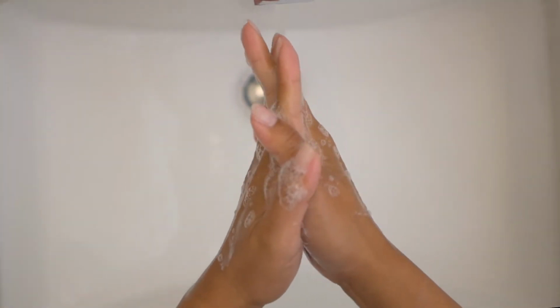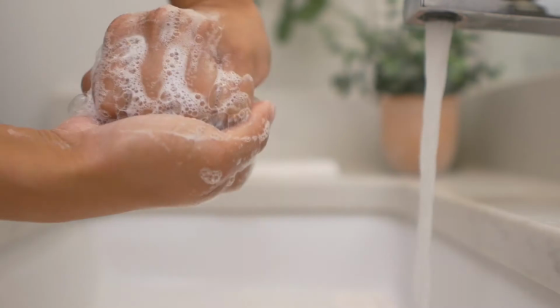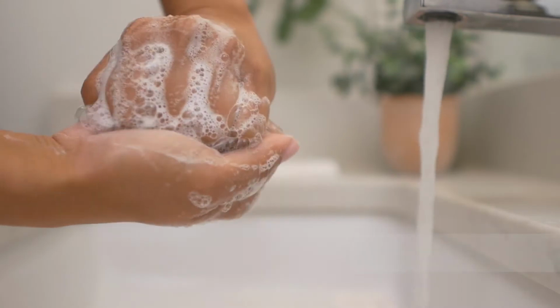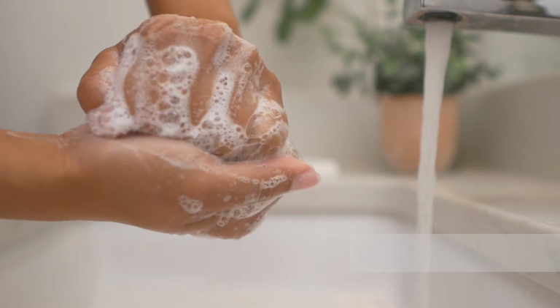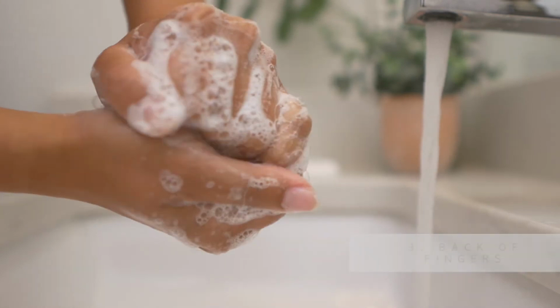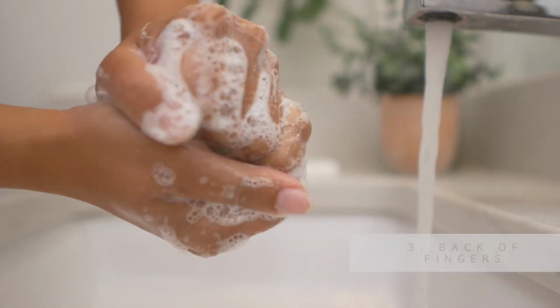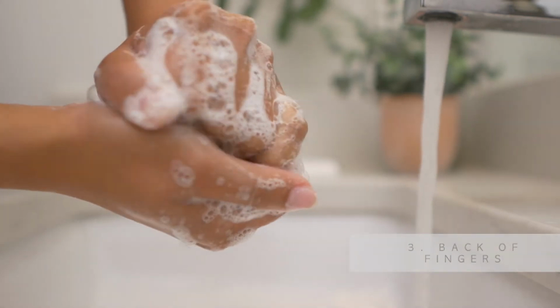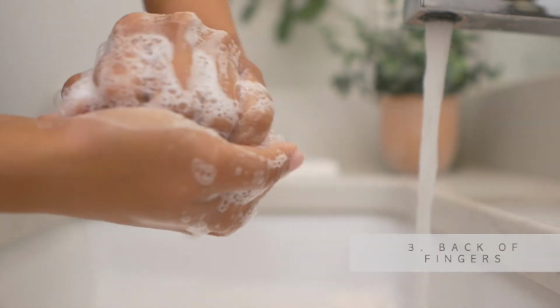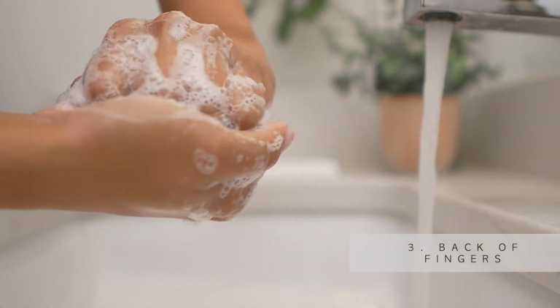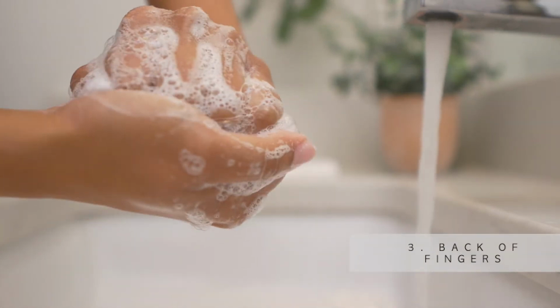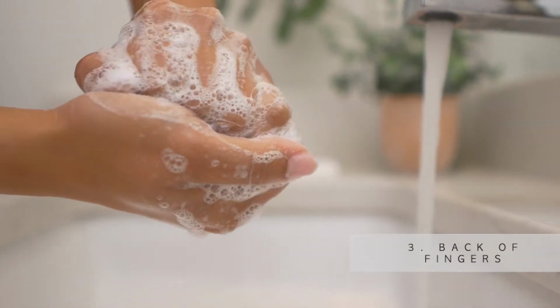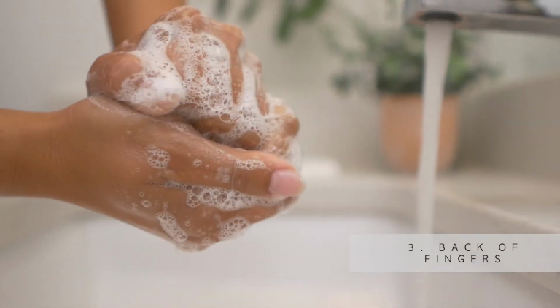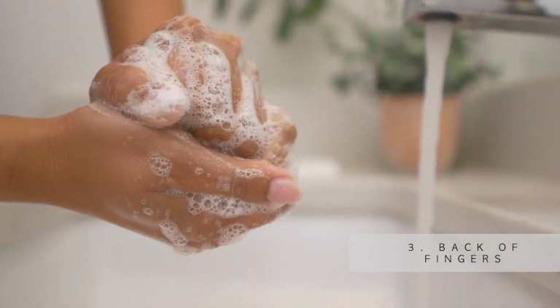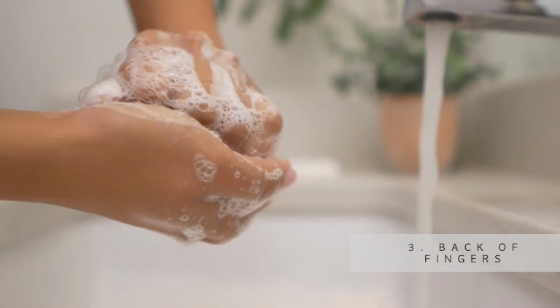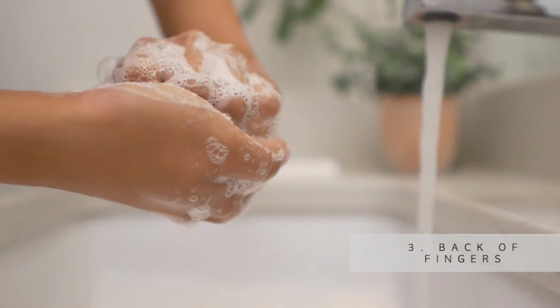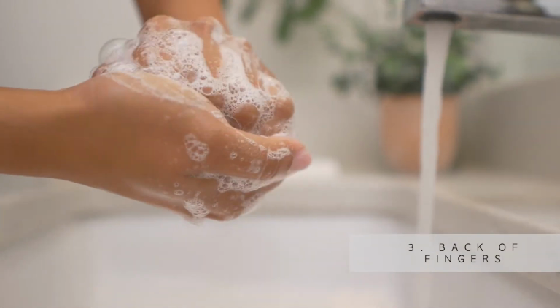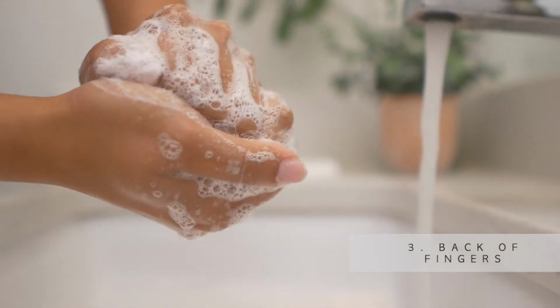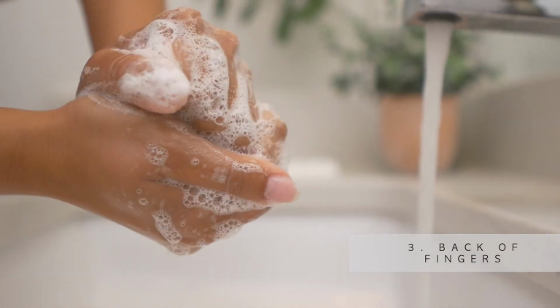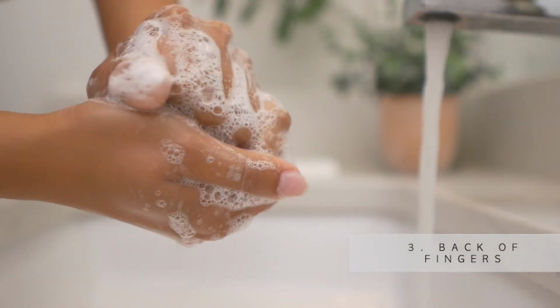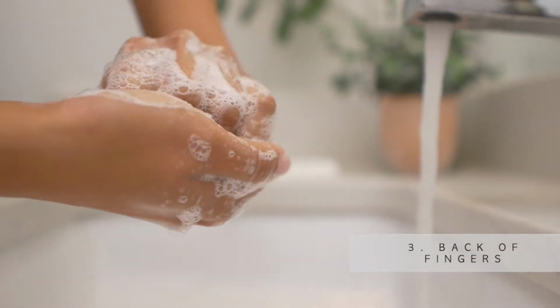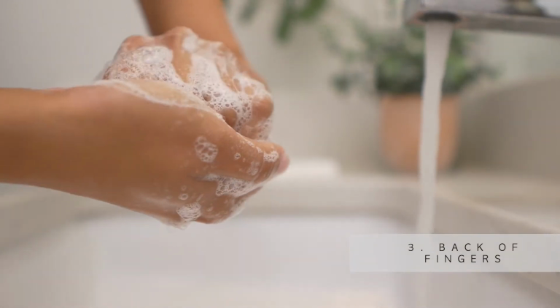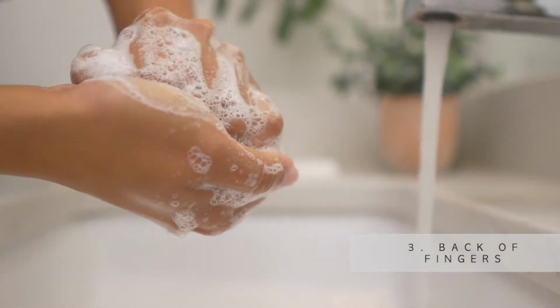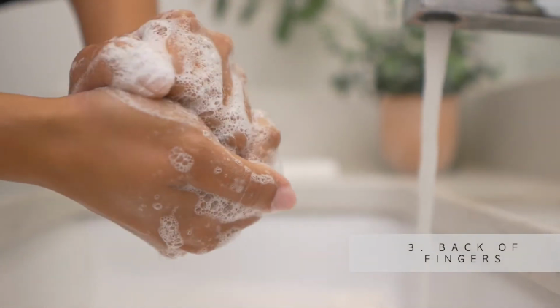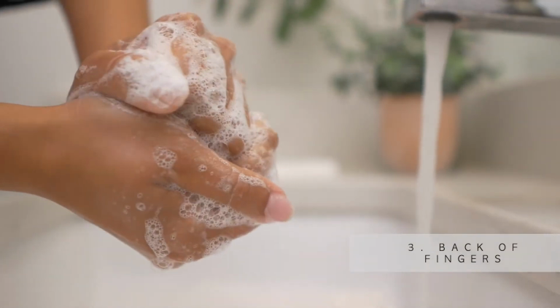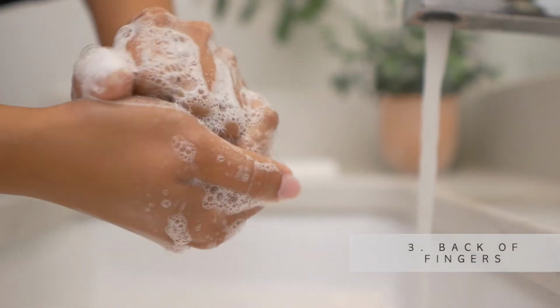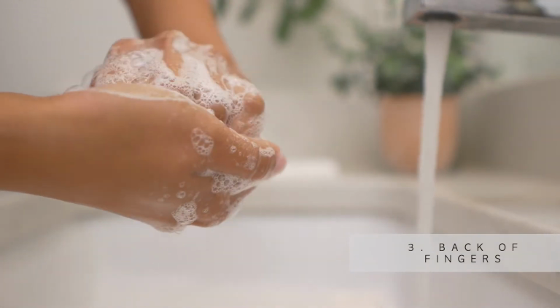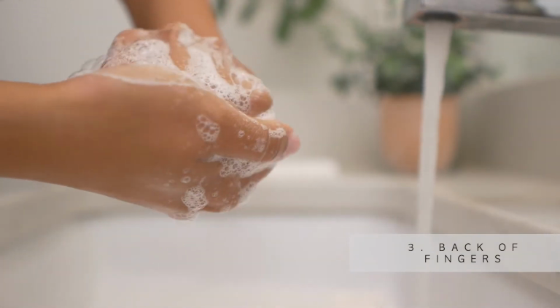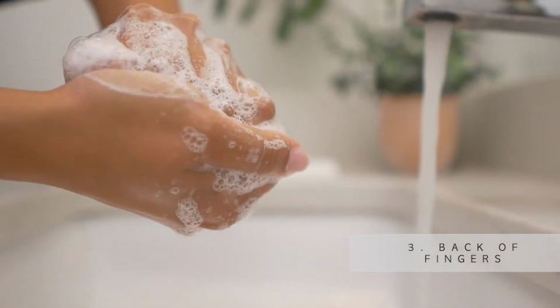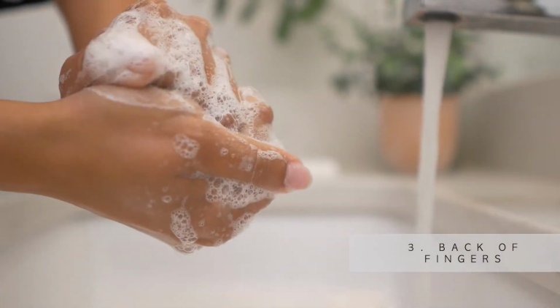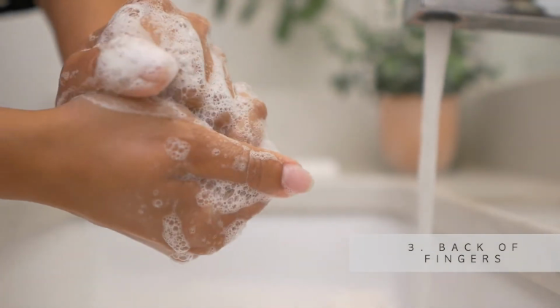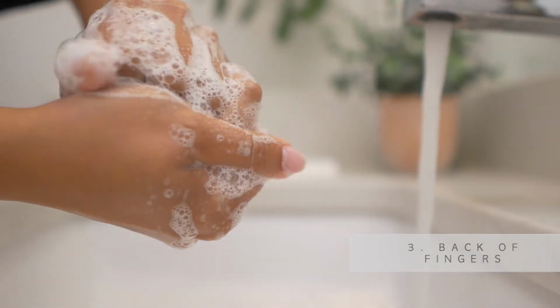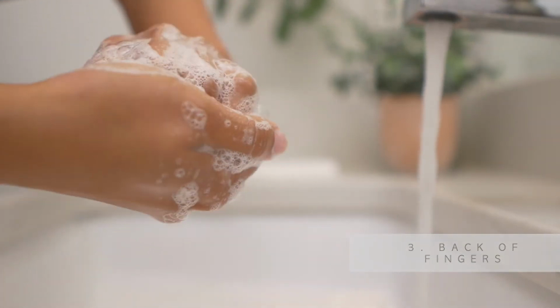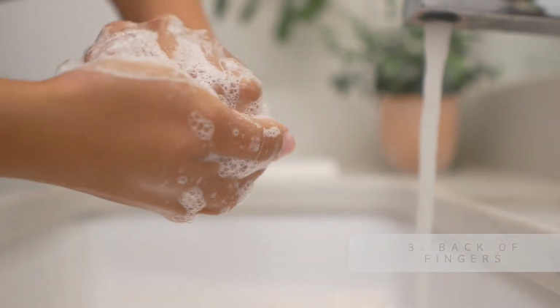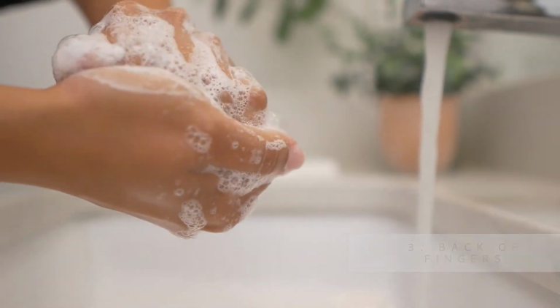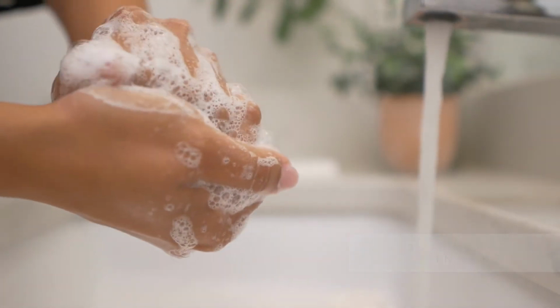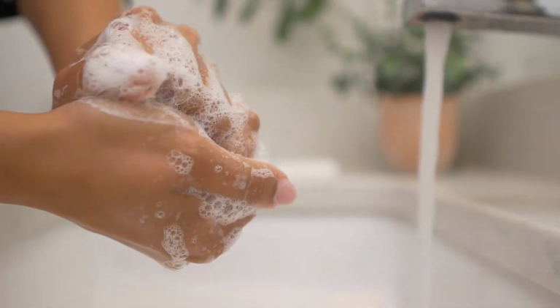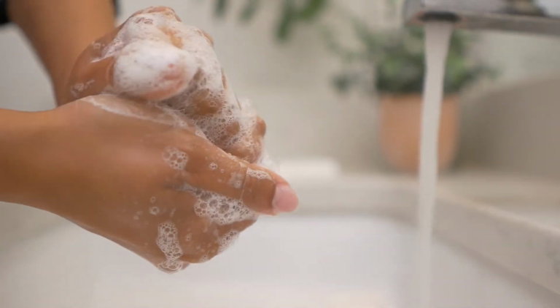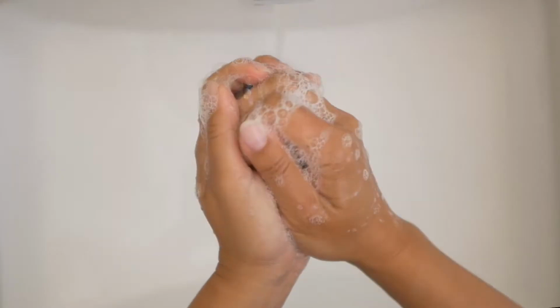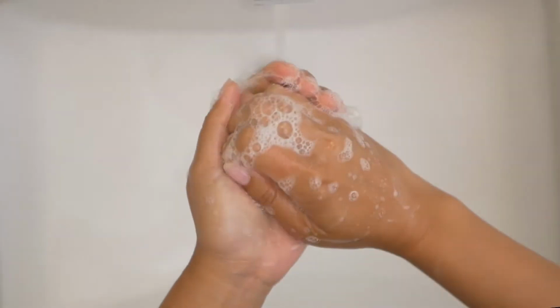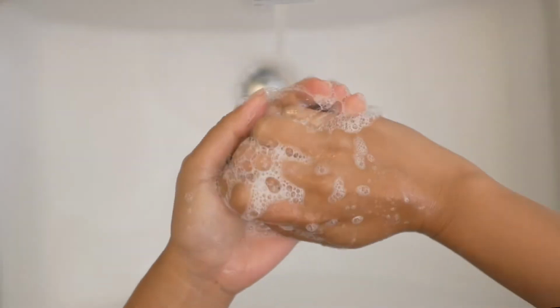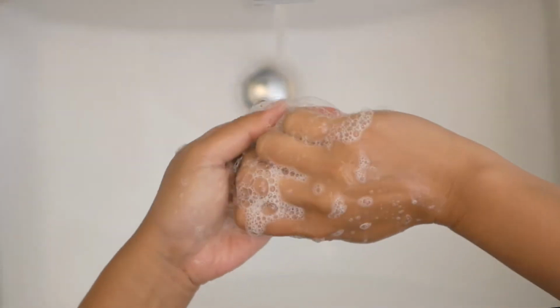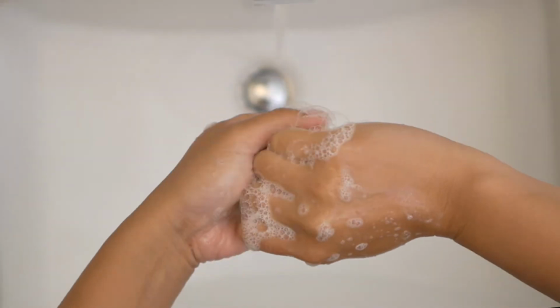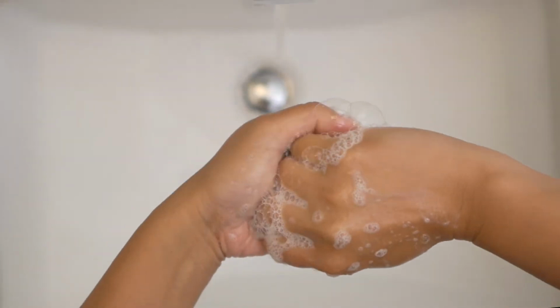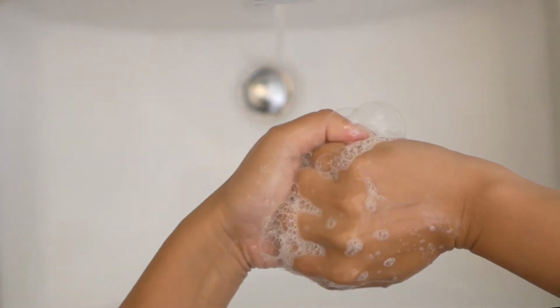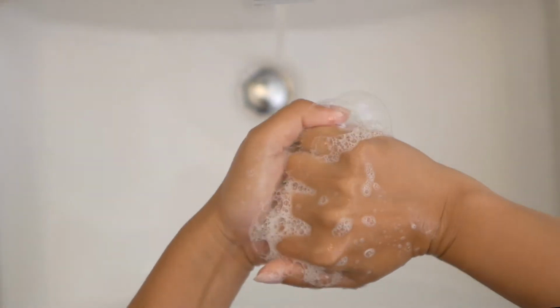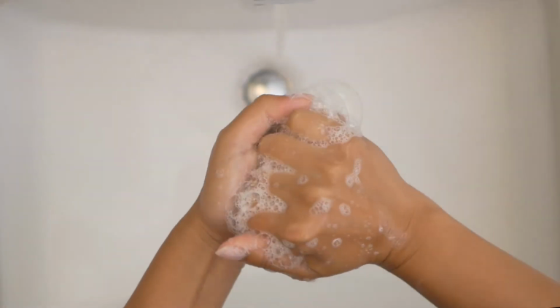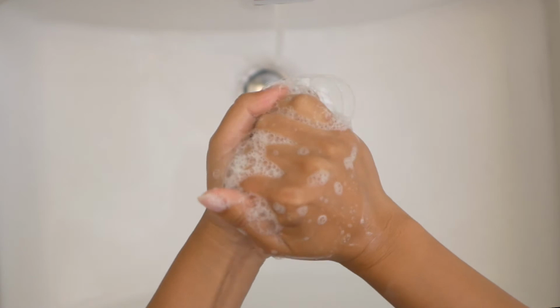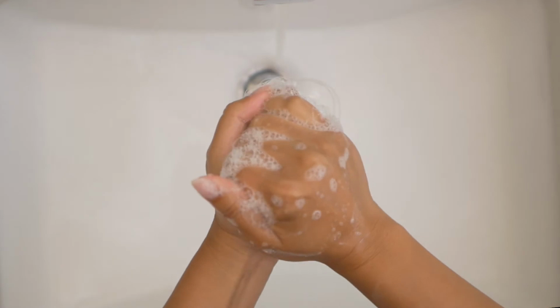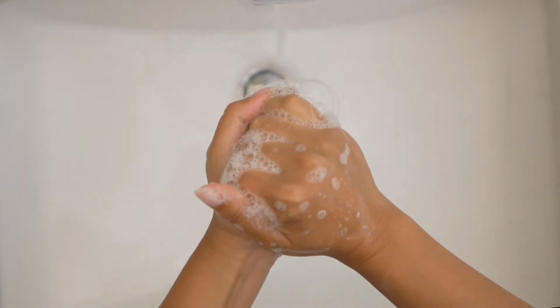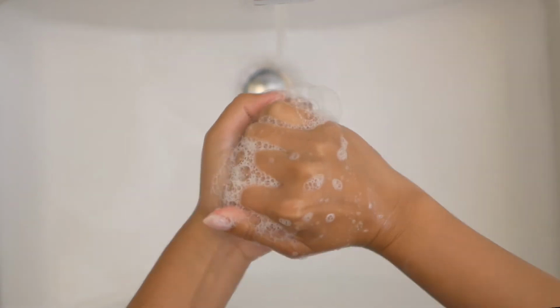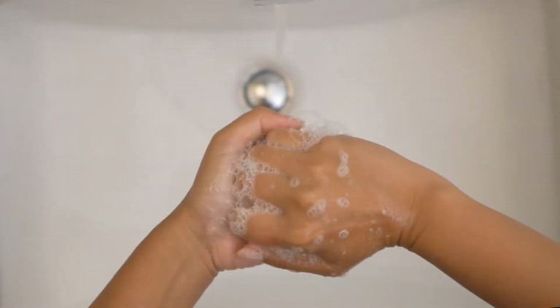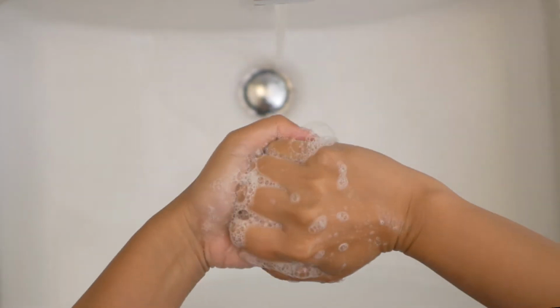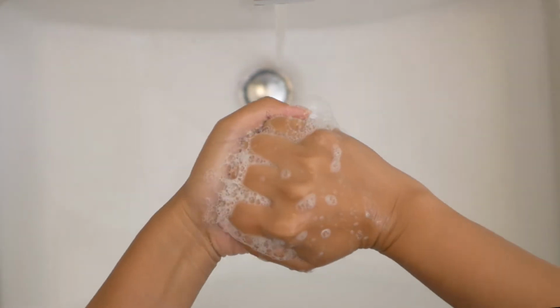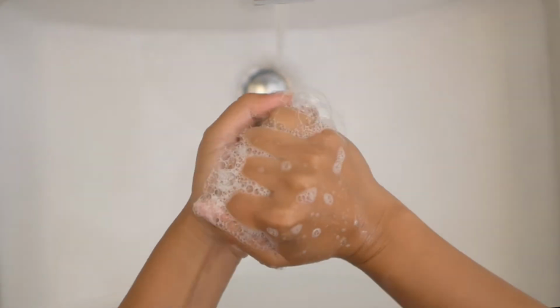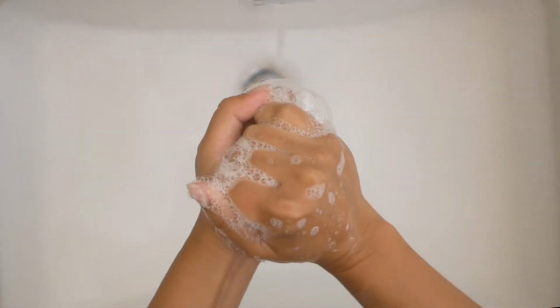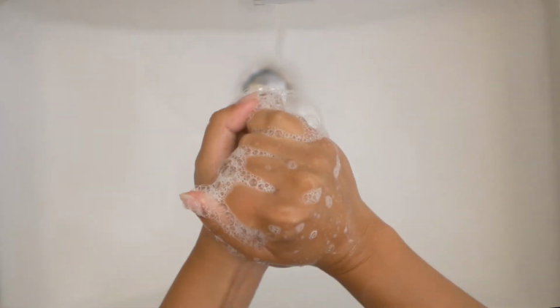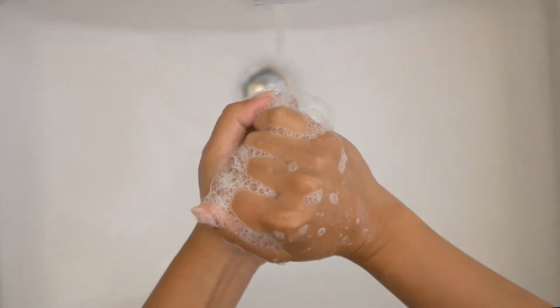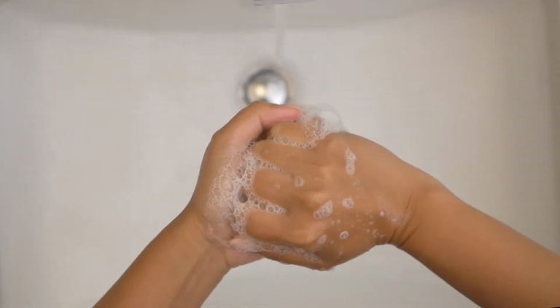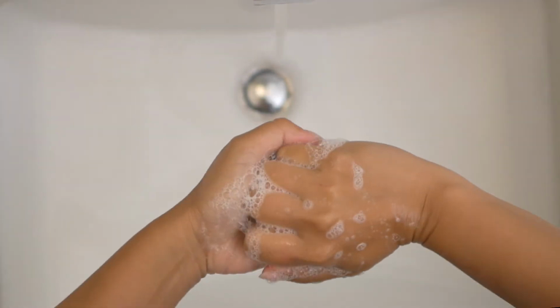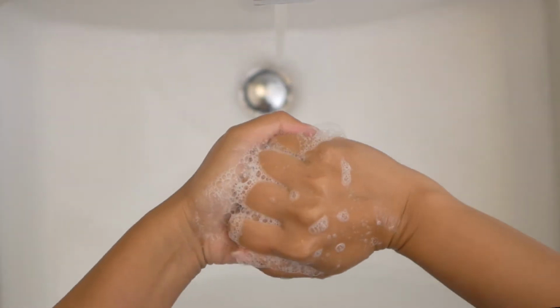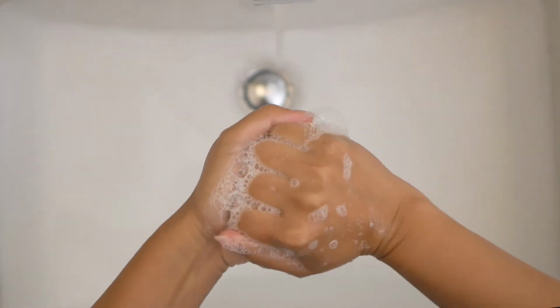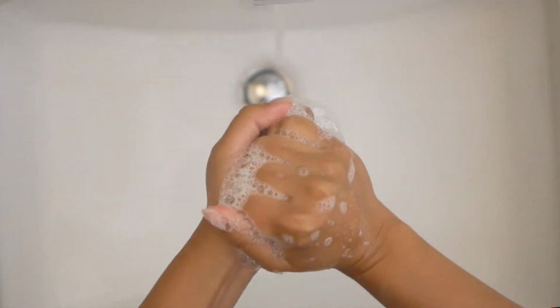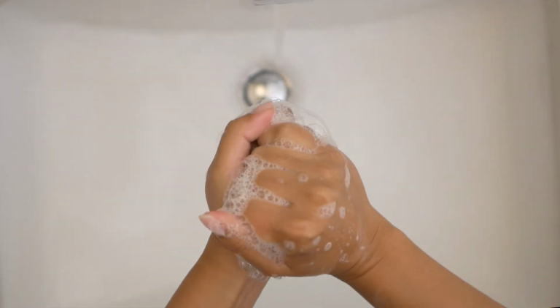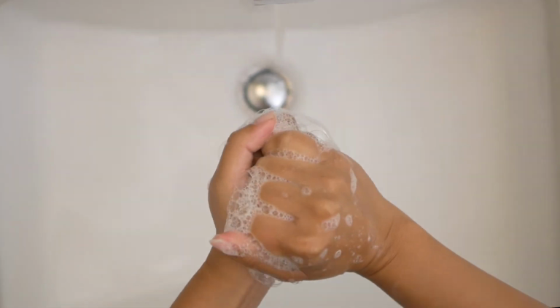Place the back of fingers in opposing palms with fingers interlocked, and clean rotationally. Repeat on the other hand.